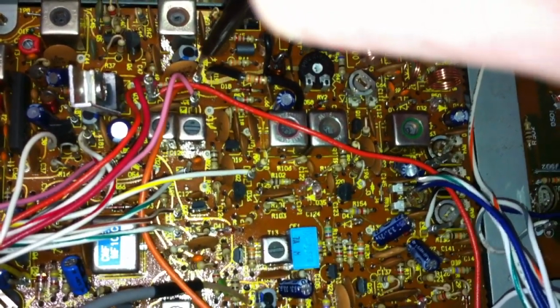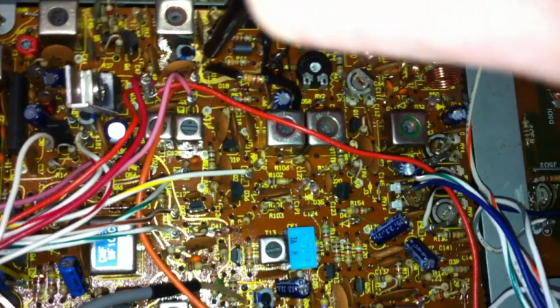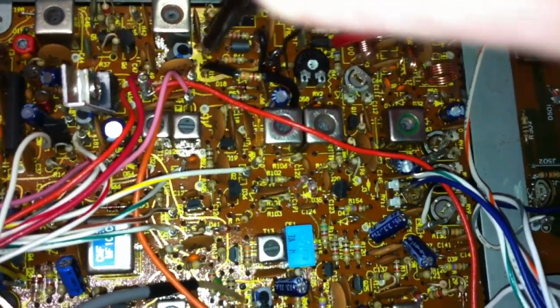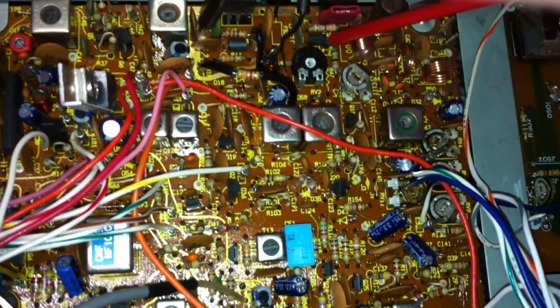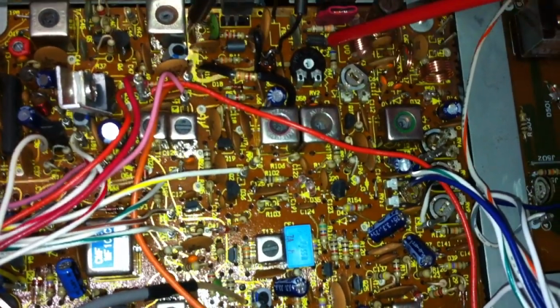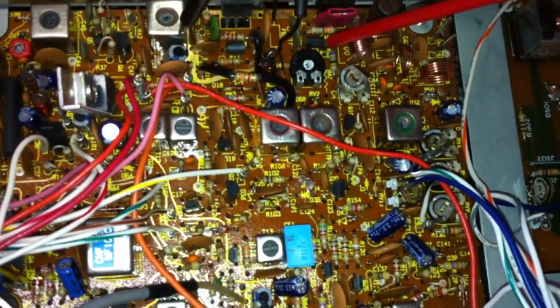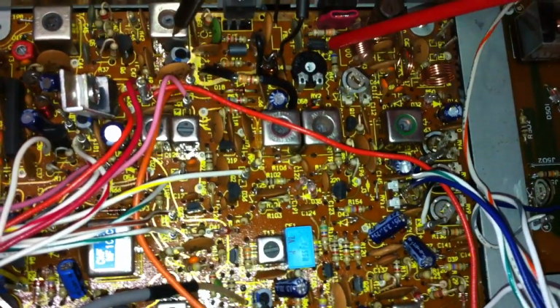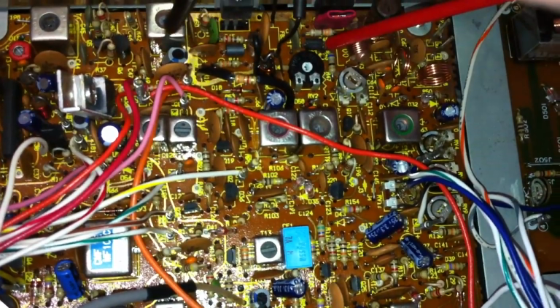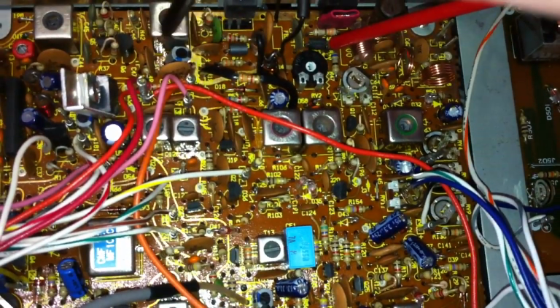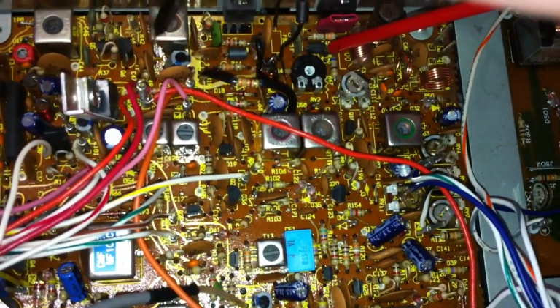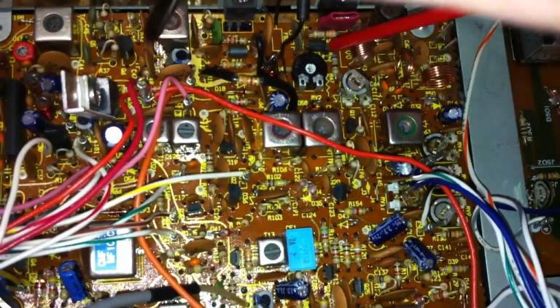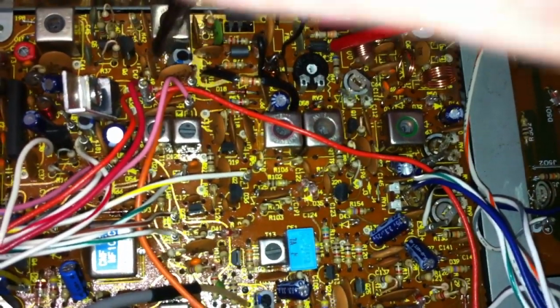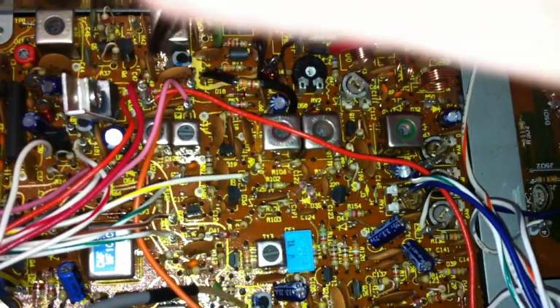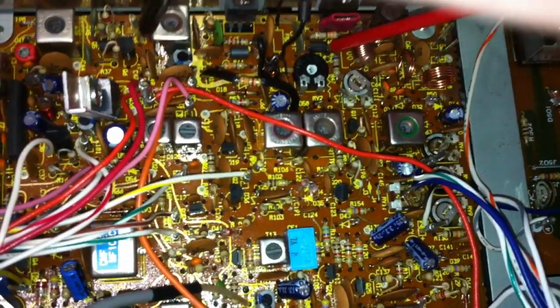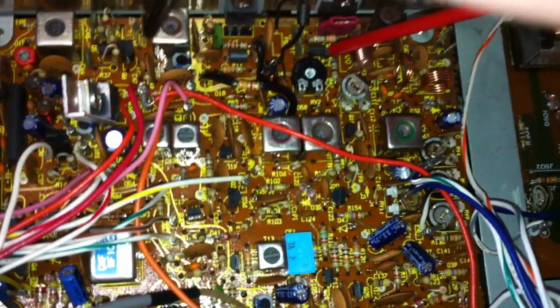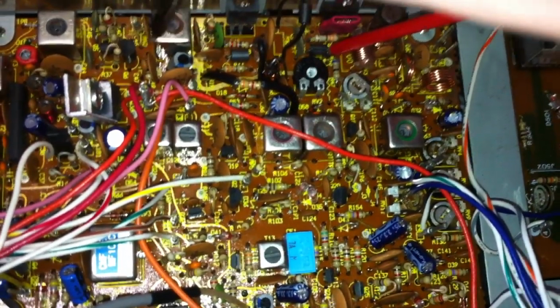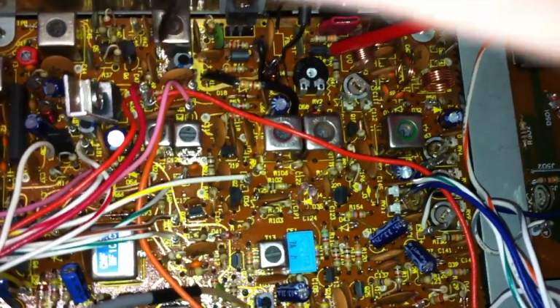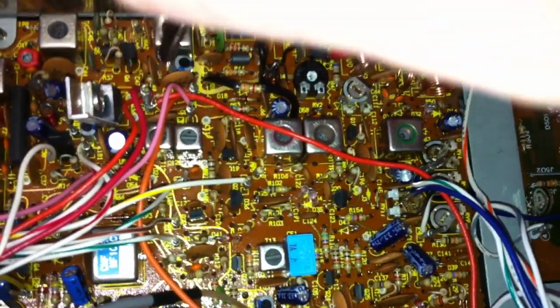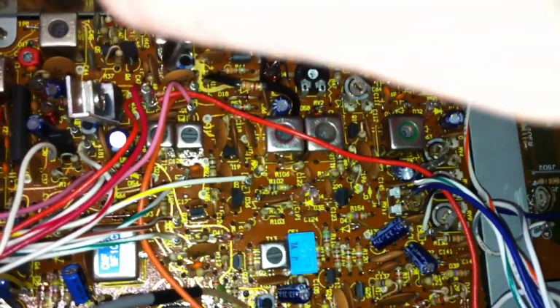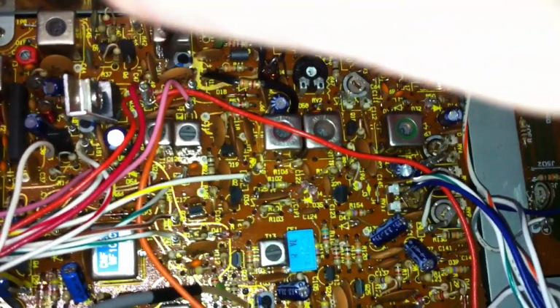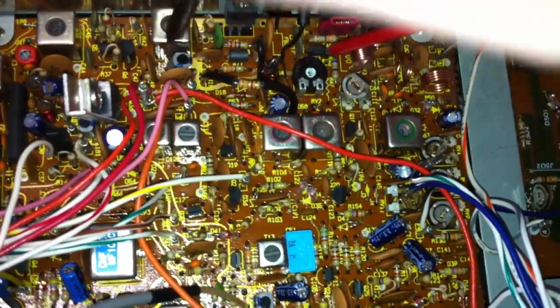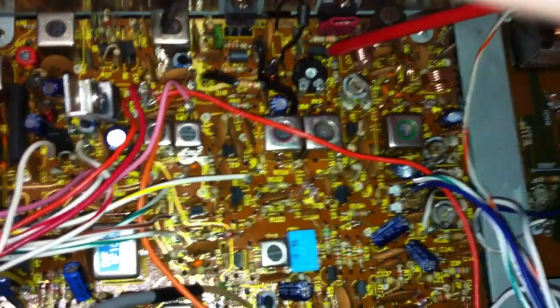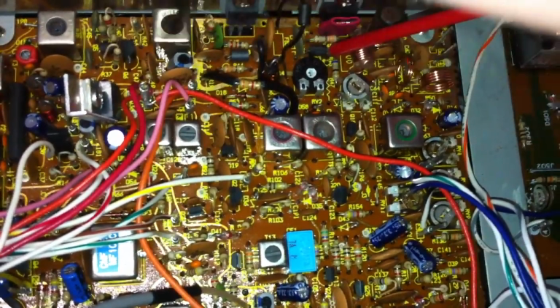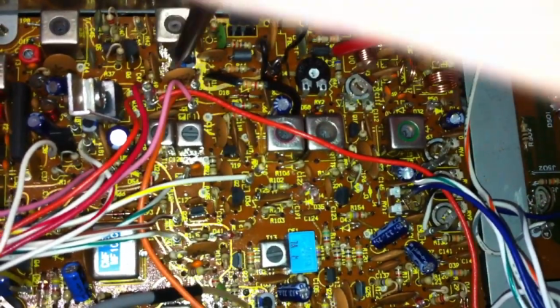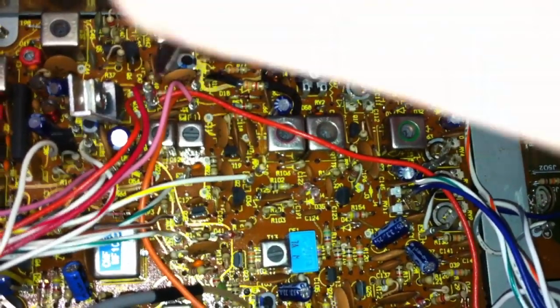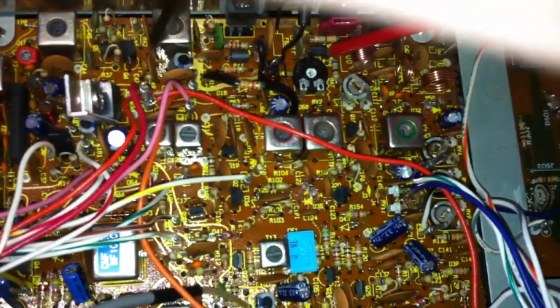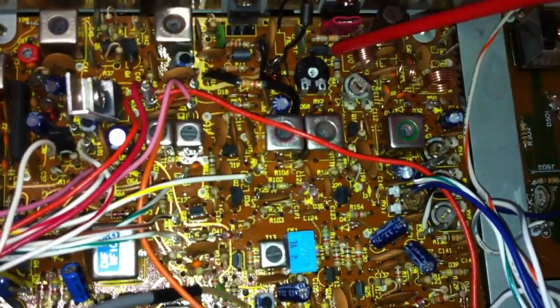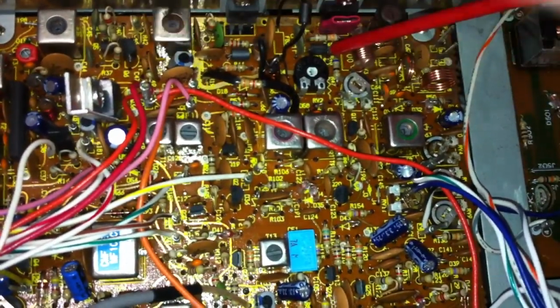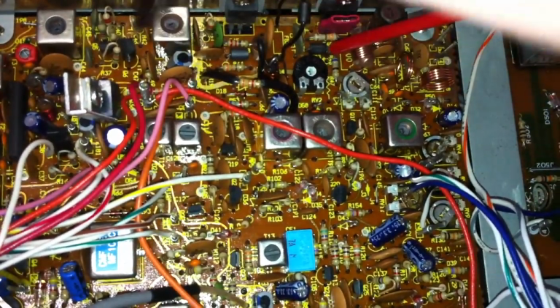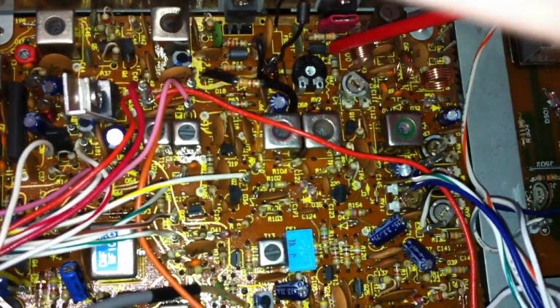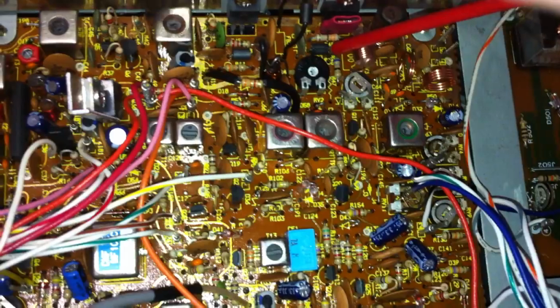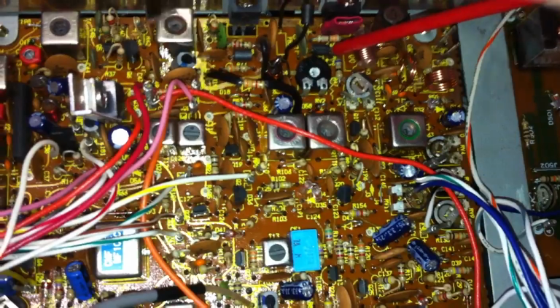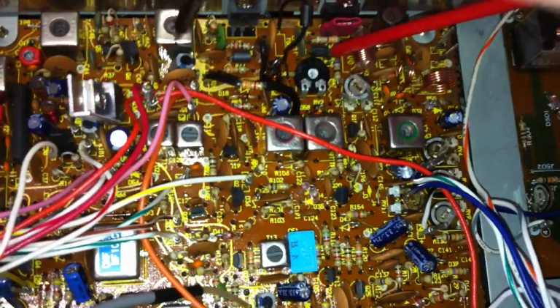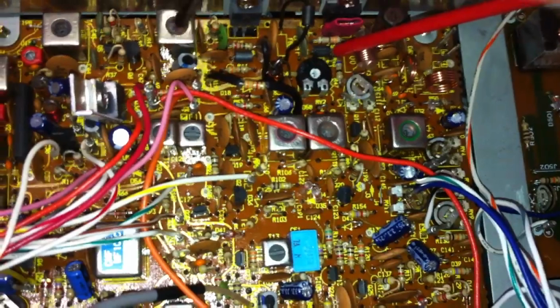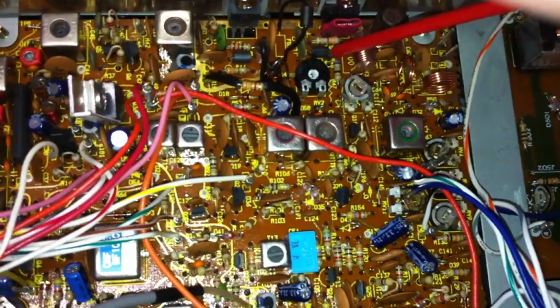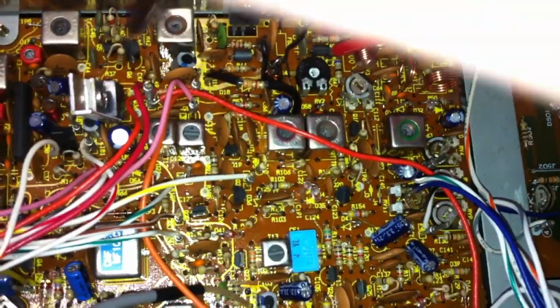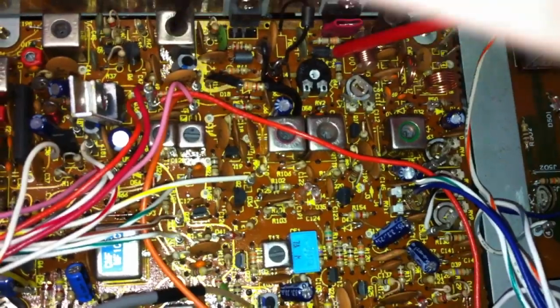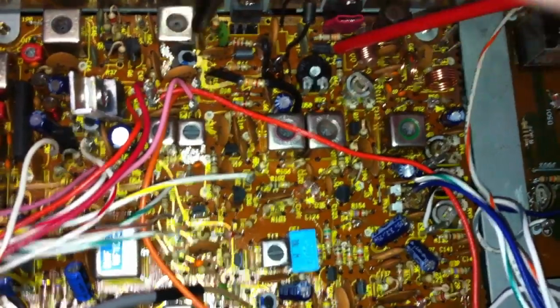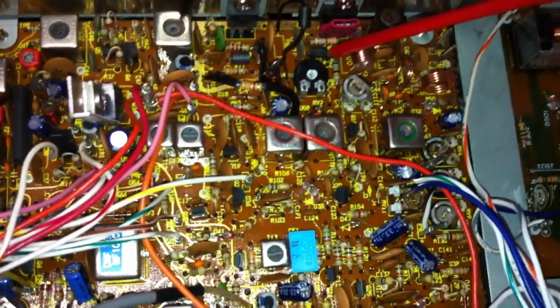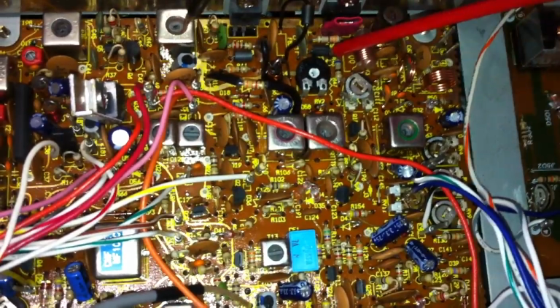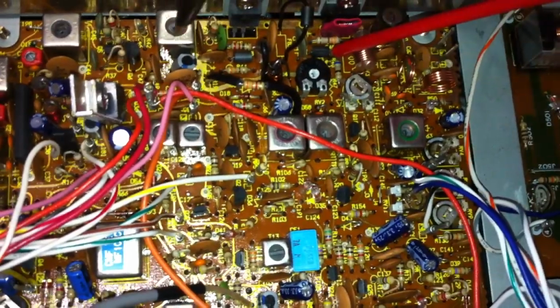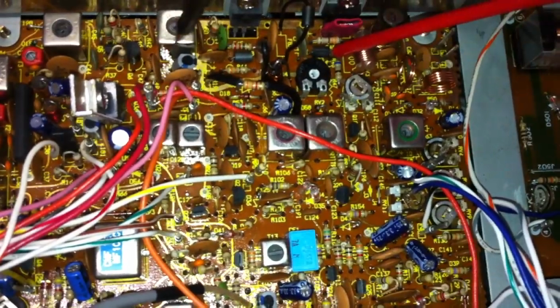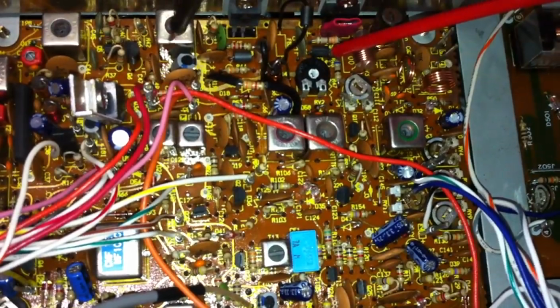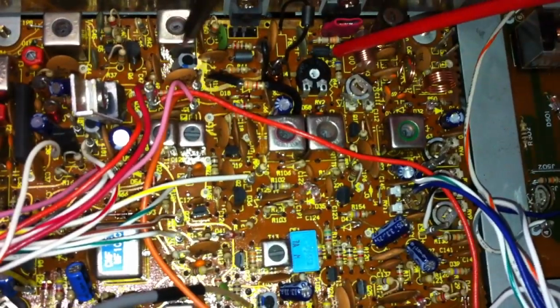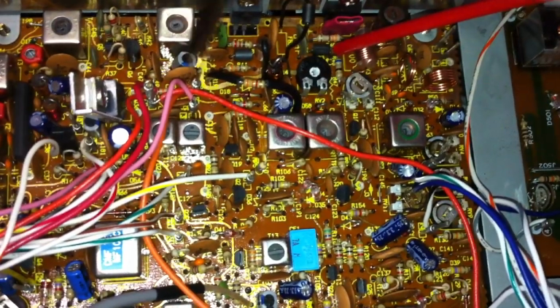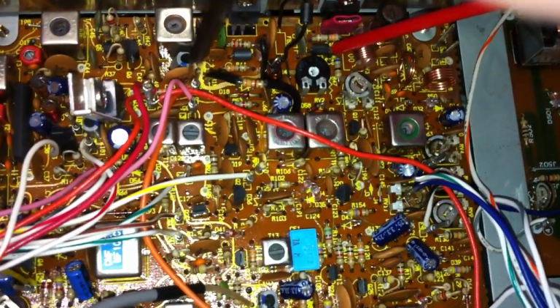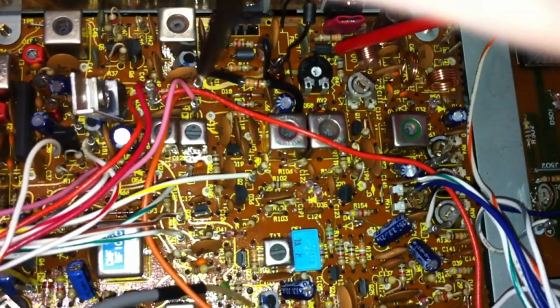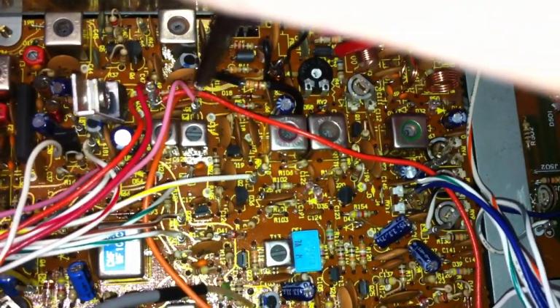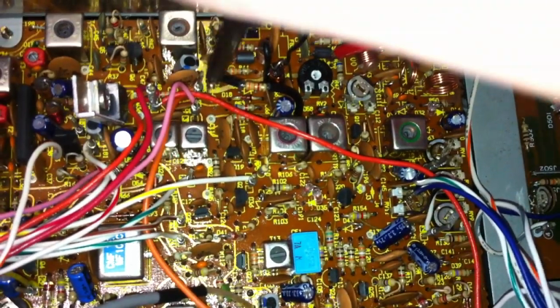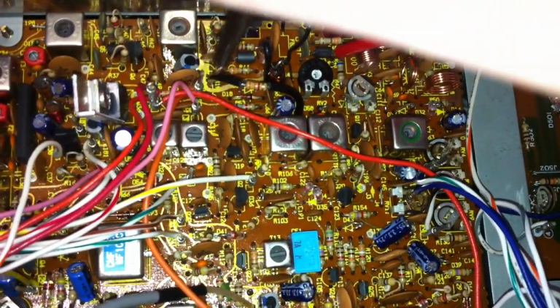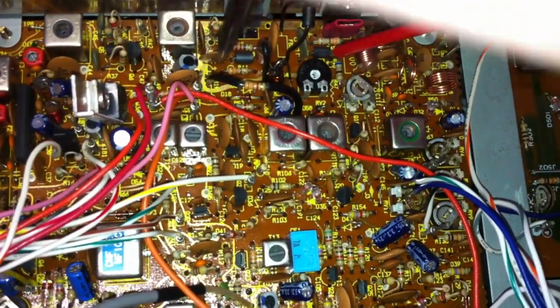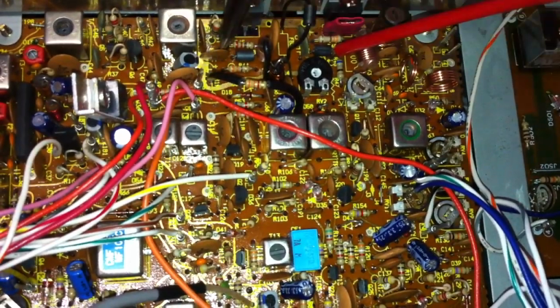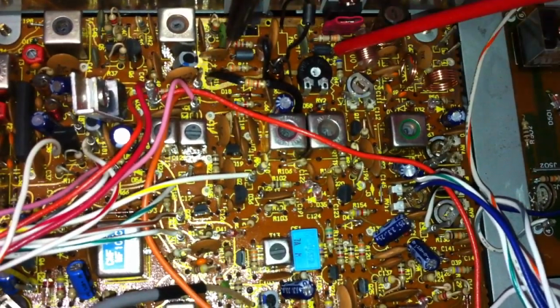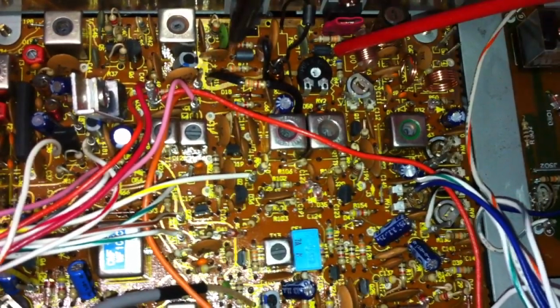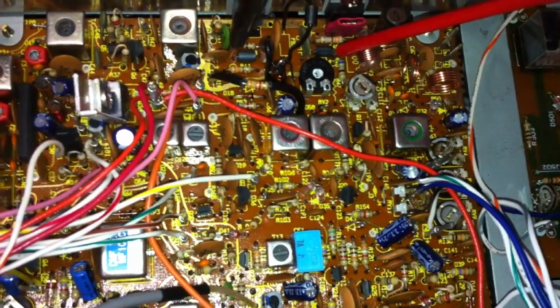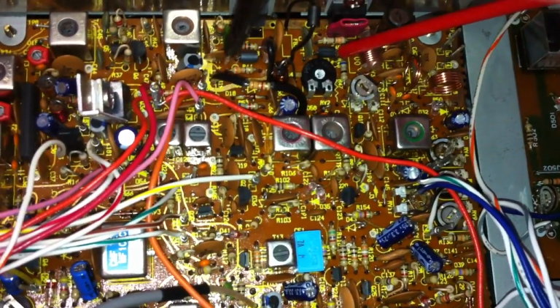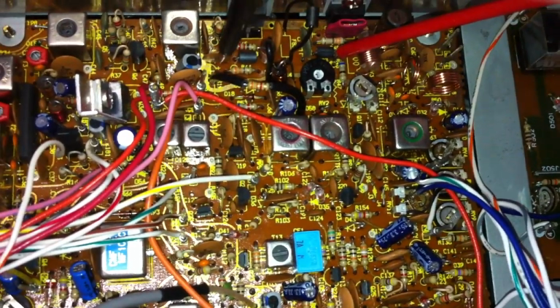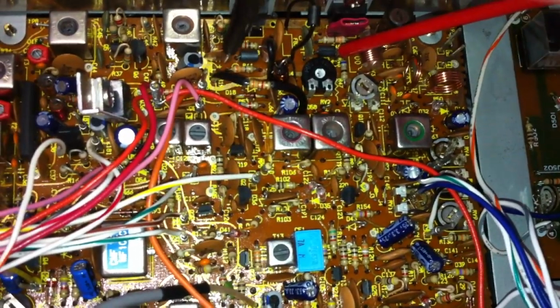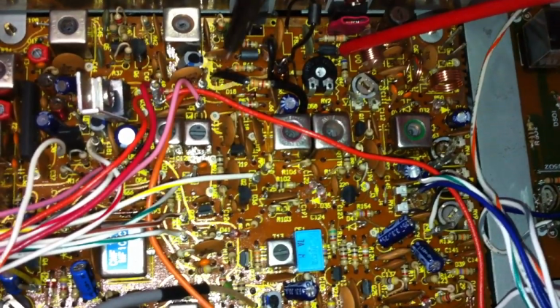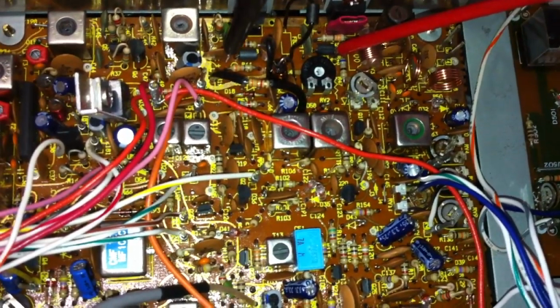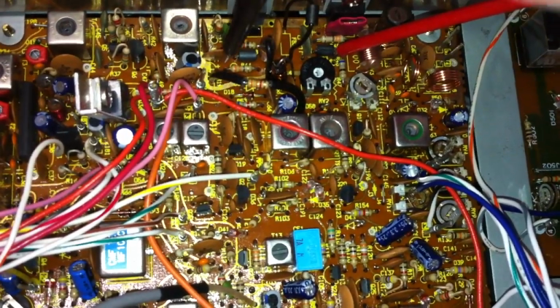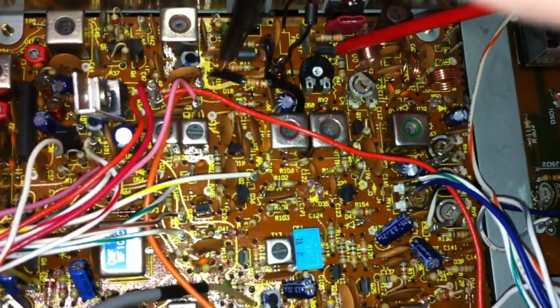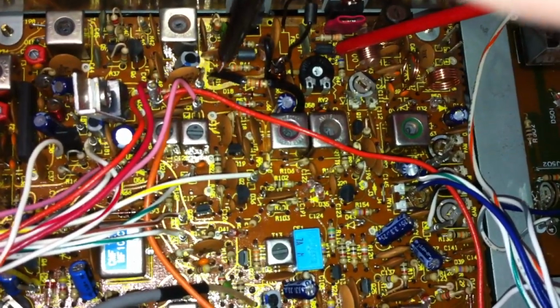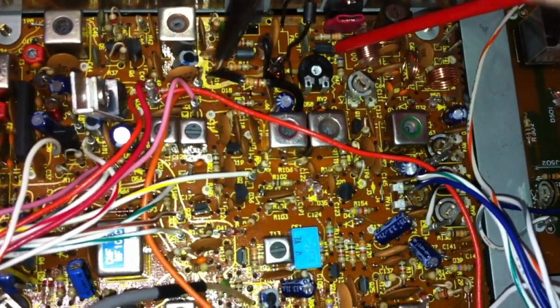These components are not included on this PTBM — it's a spare part for another model.